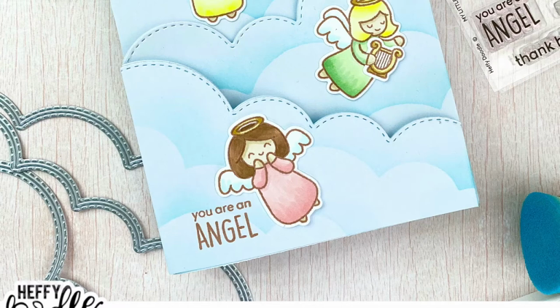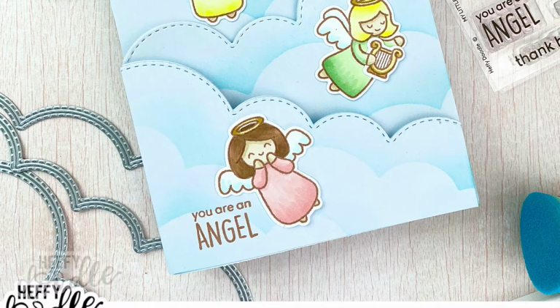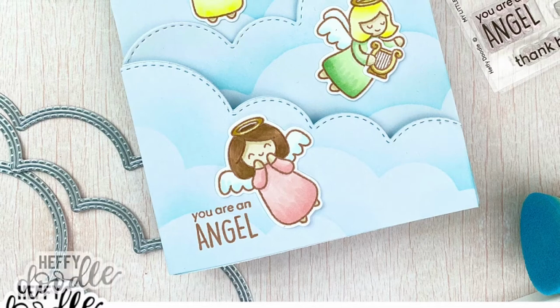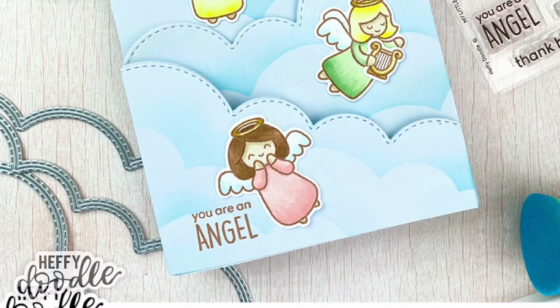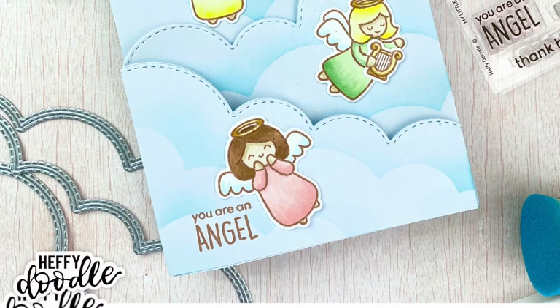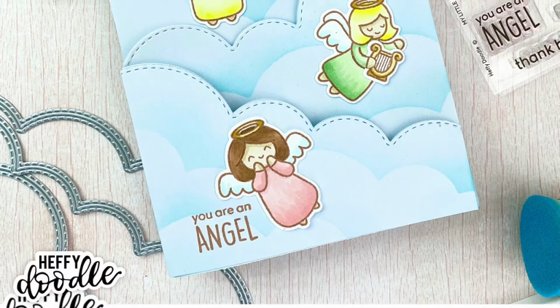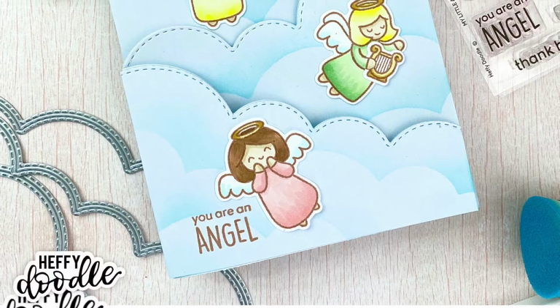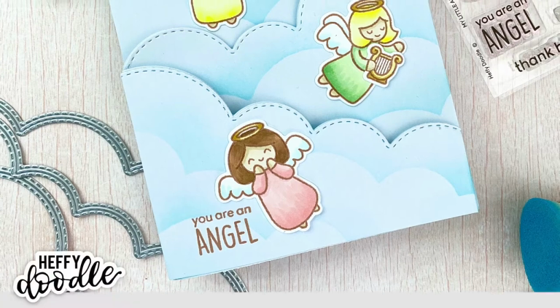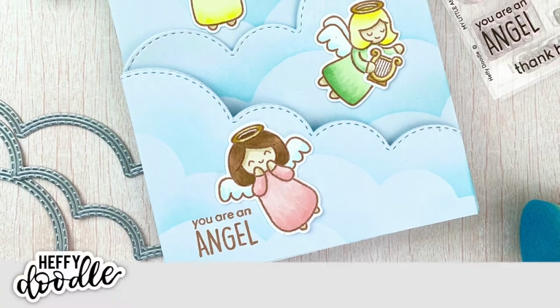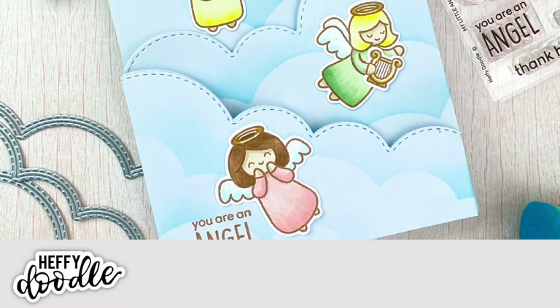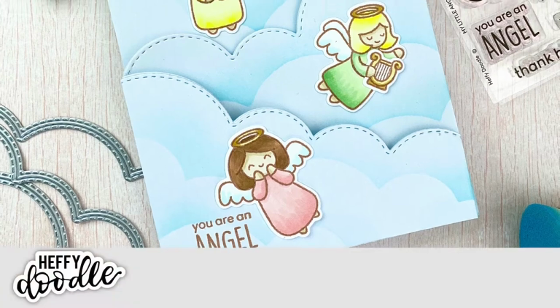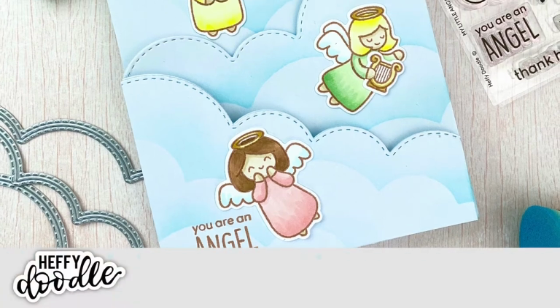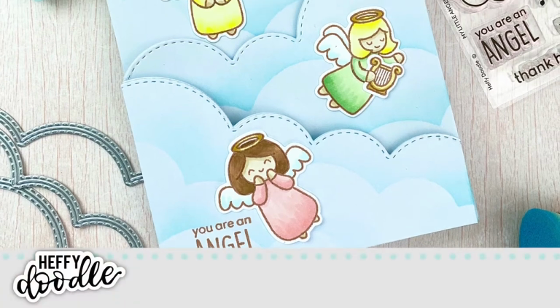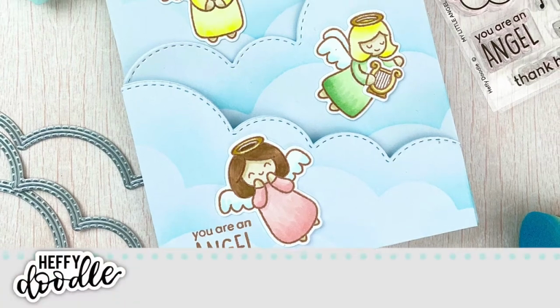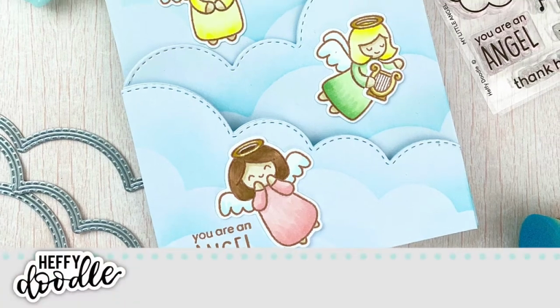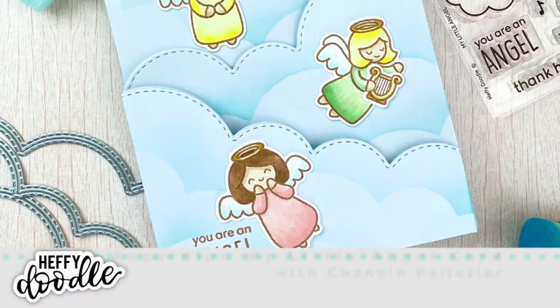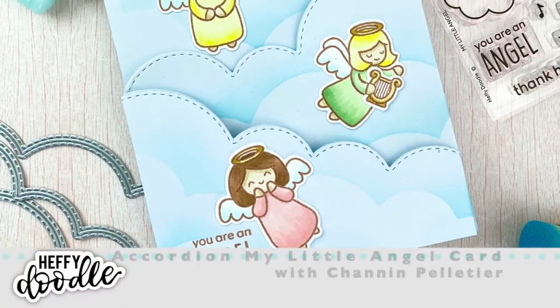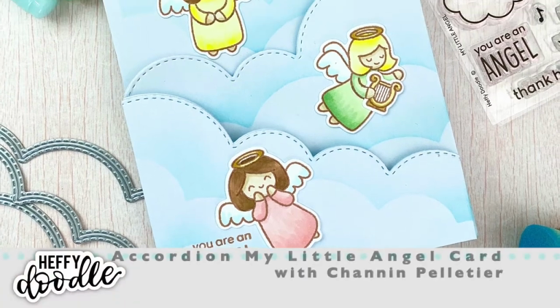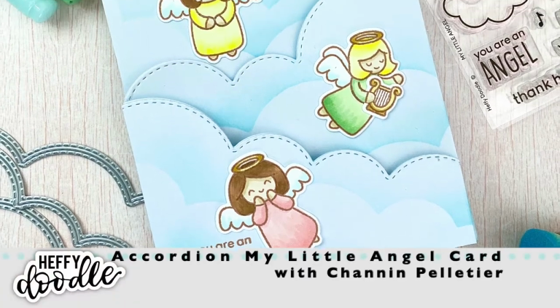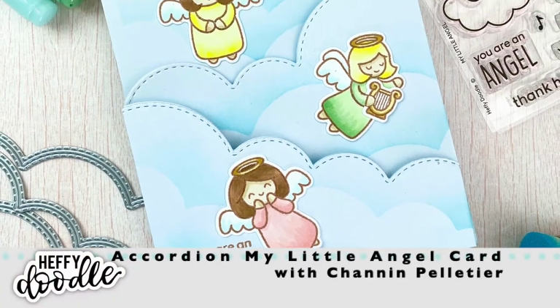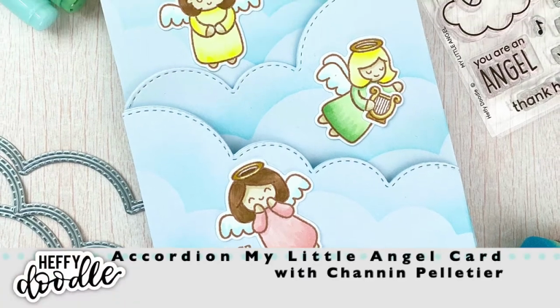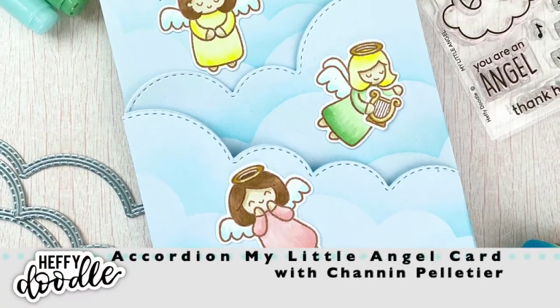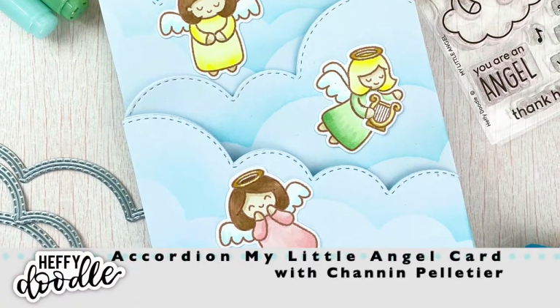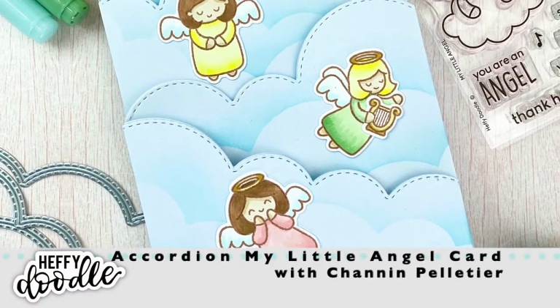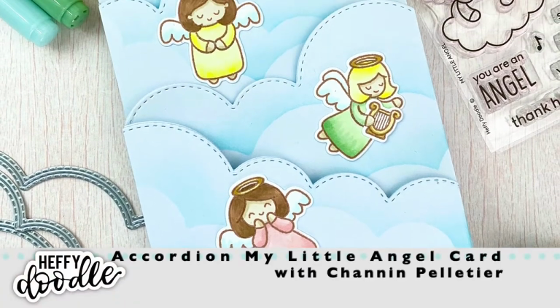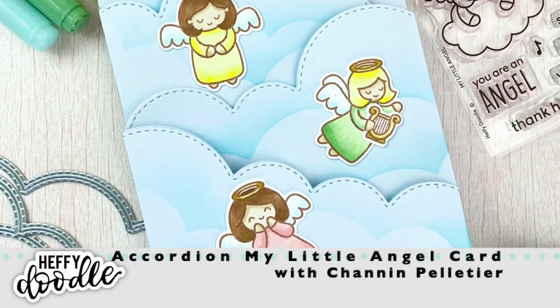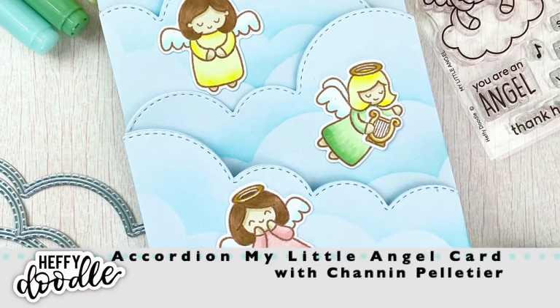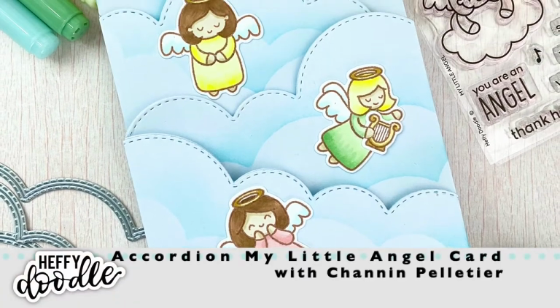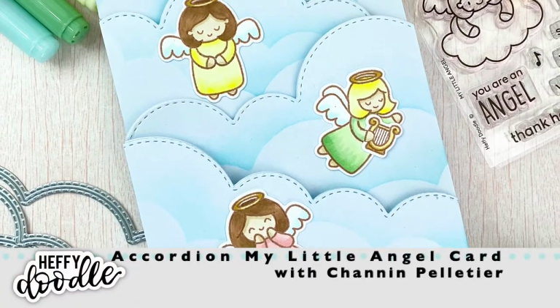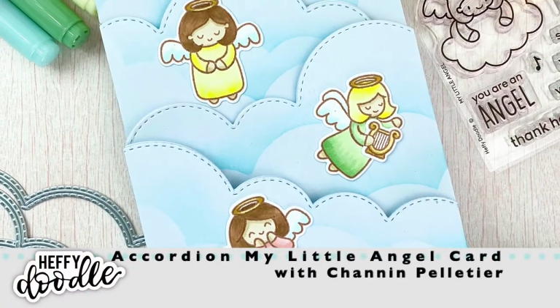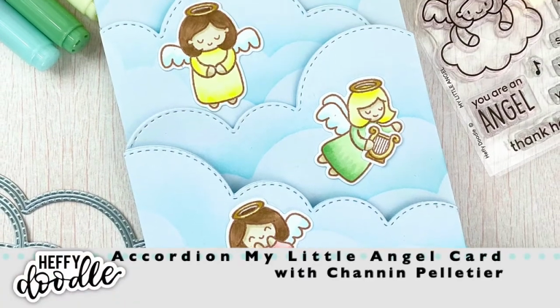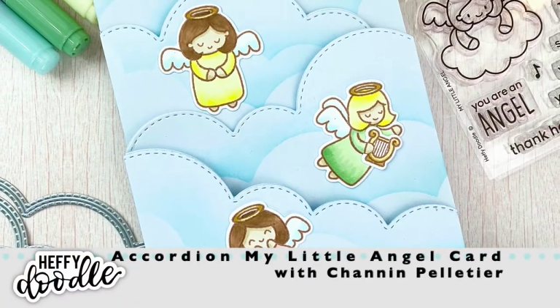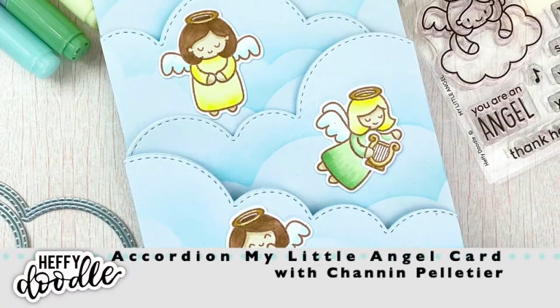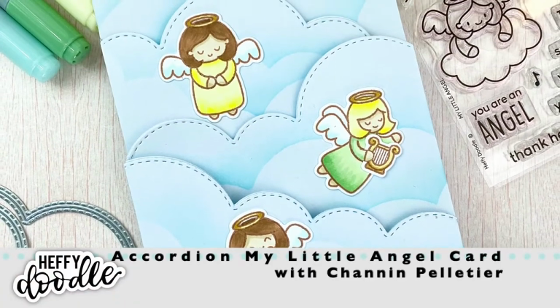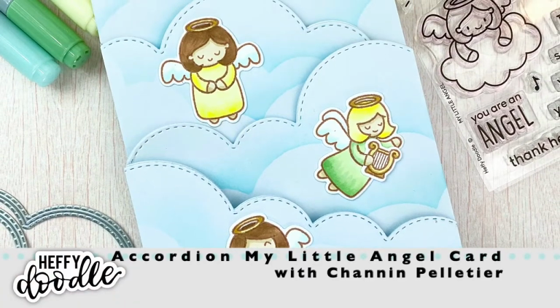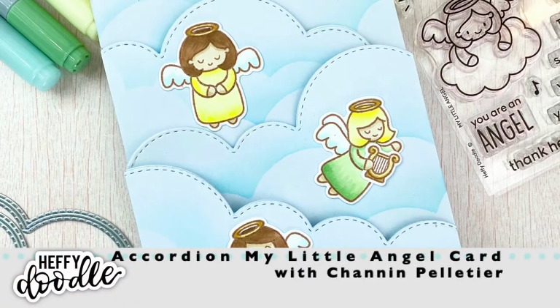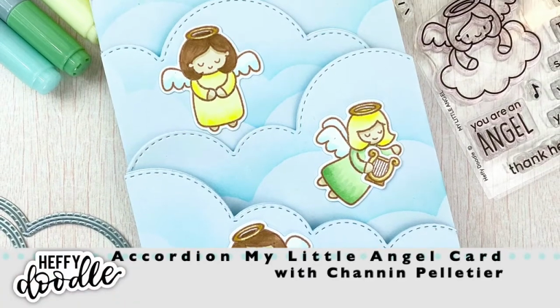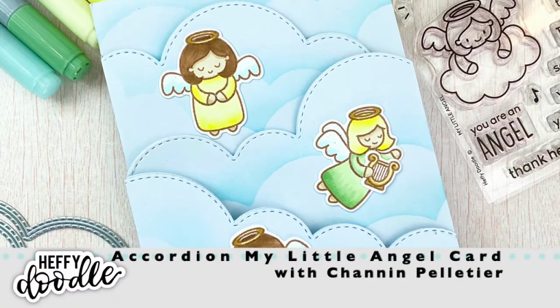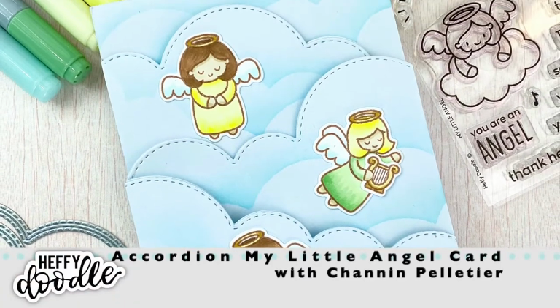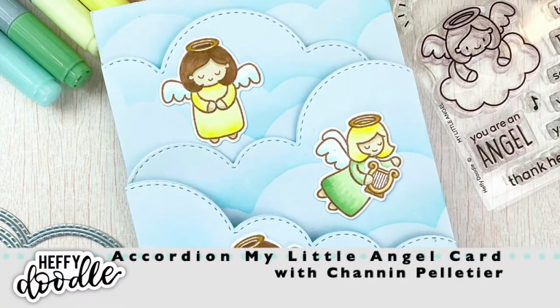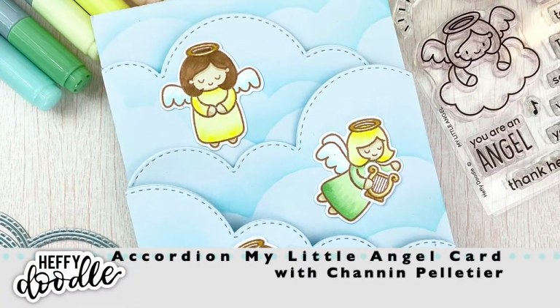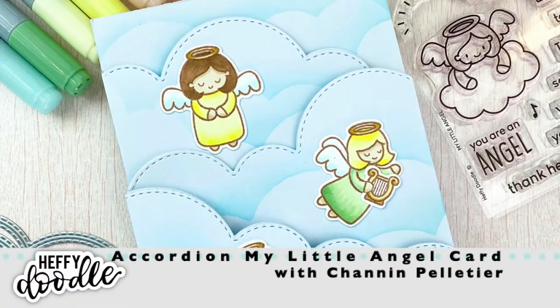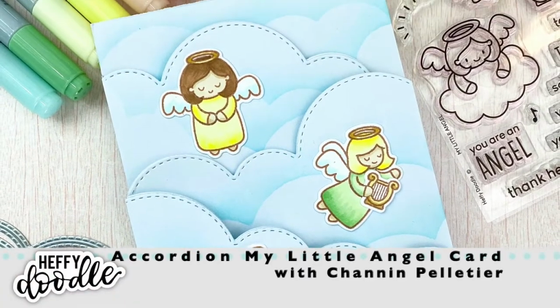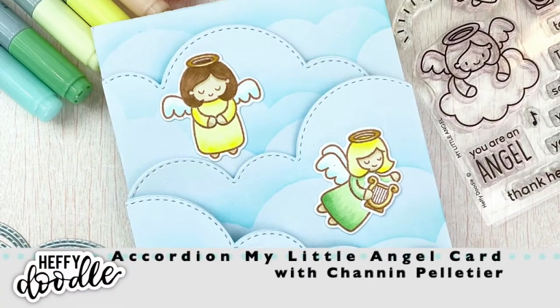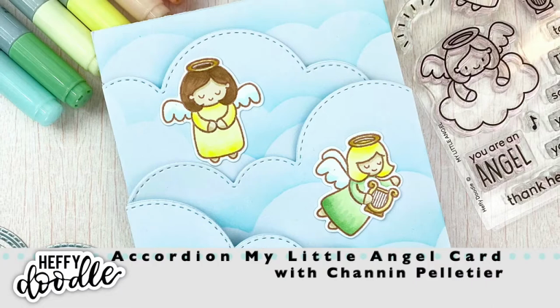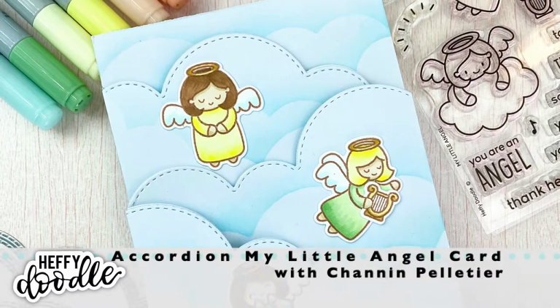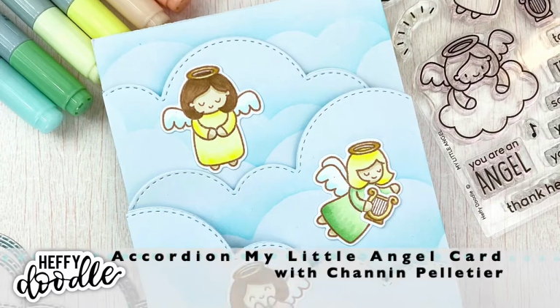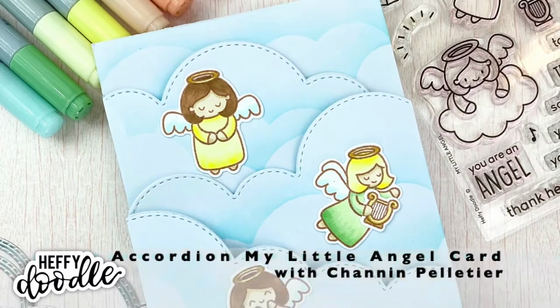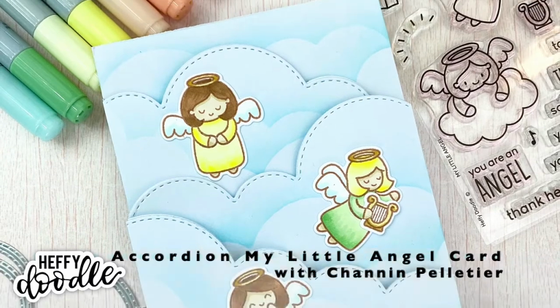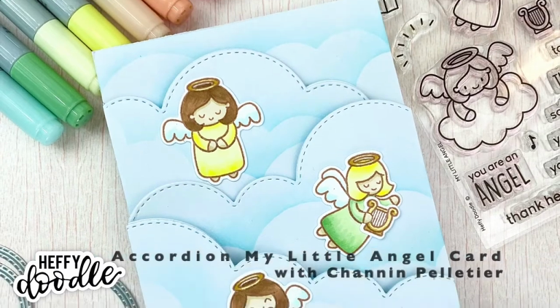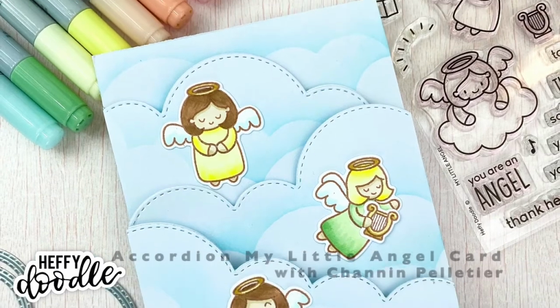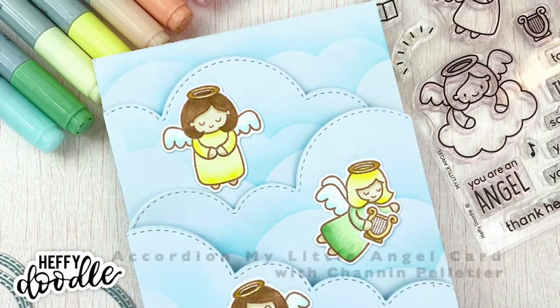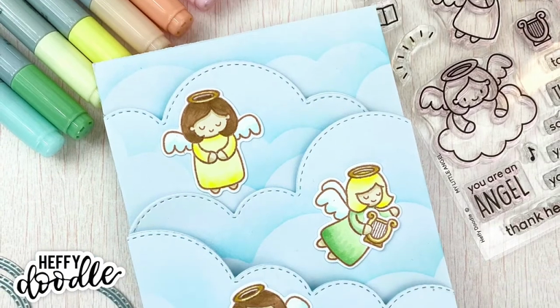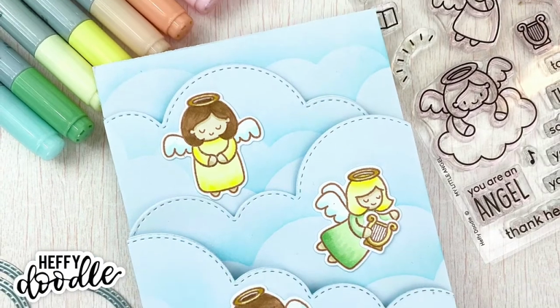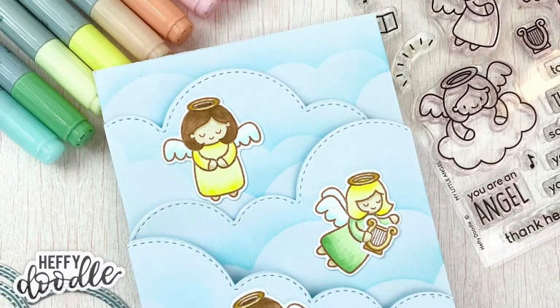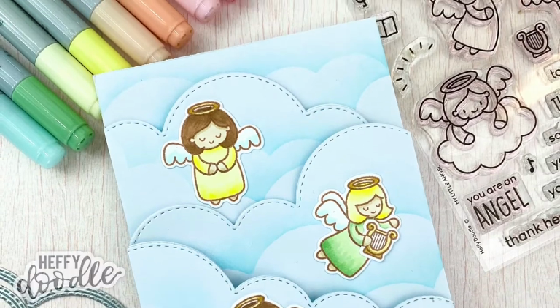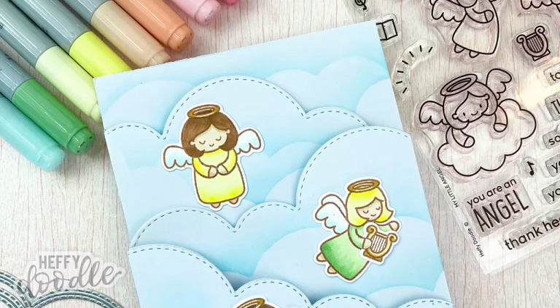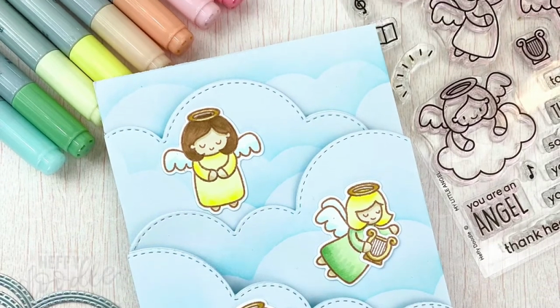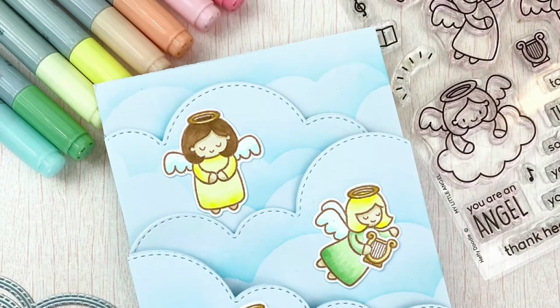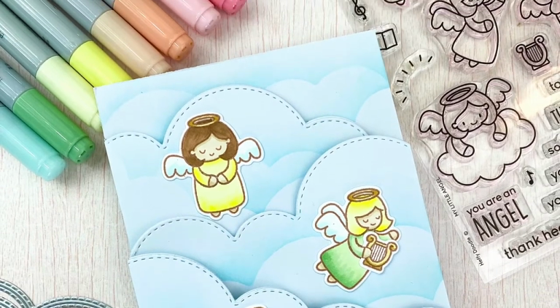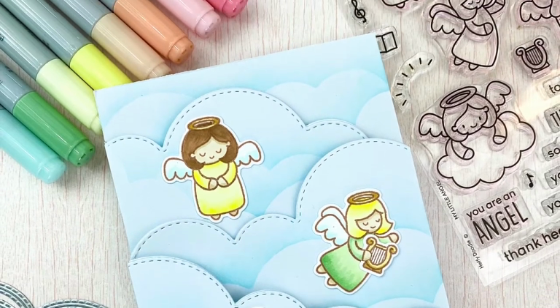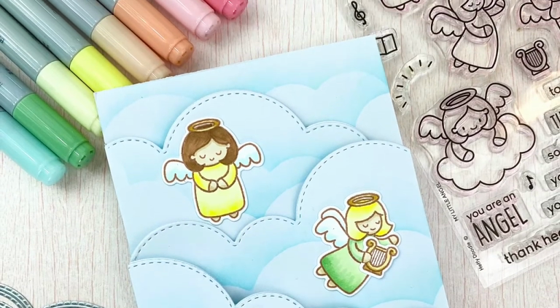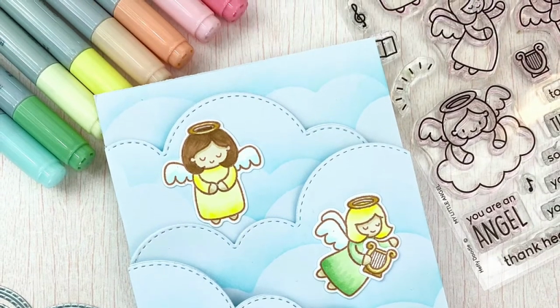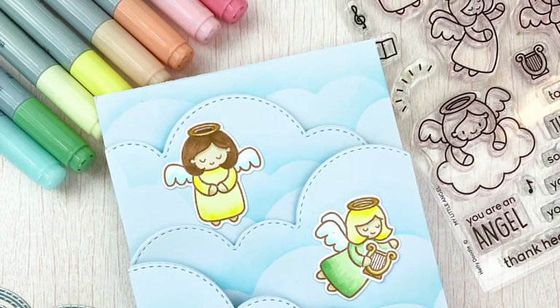Hello everyone, this is Shannon for Heffy Doodle. In this video, we are going to create this accordion card featuring the My Little Angel stamp set.